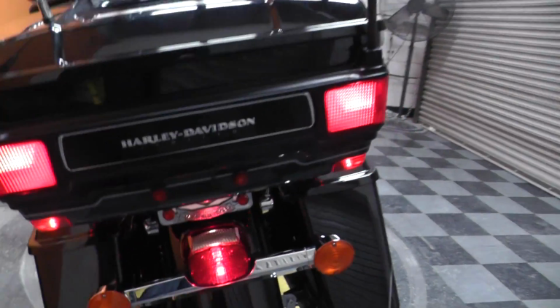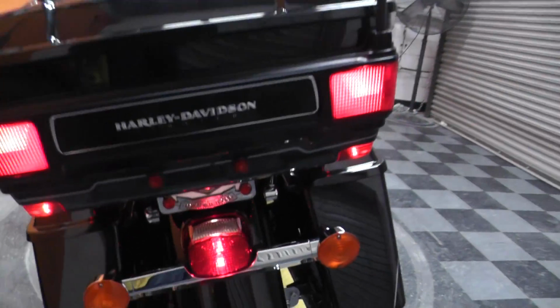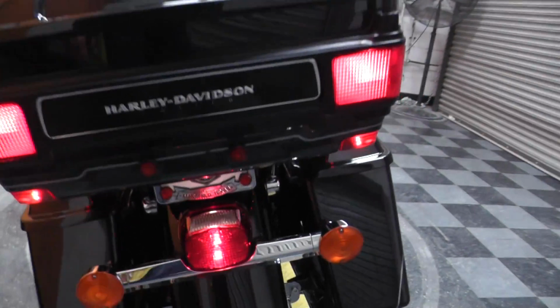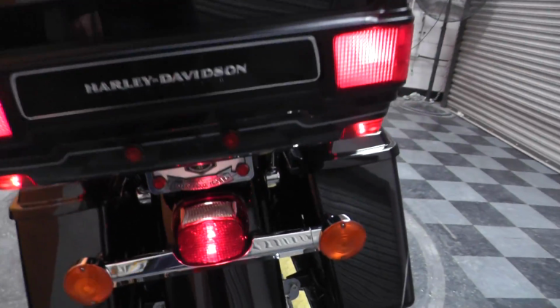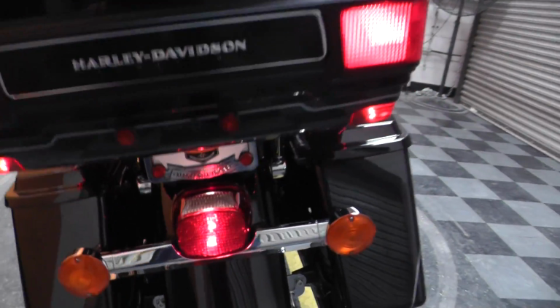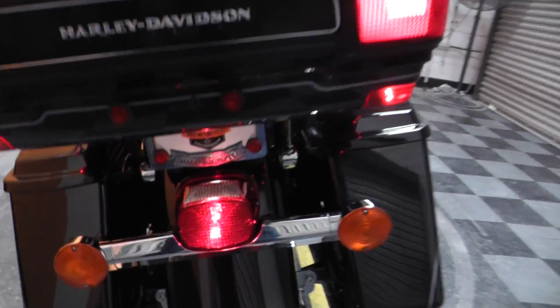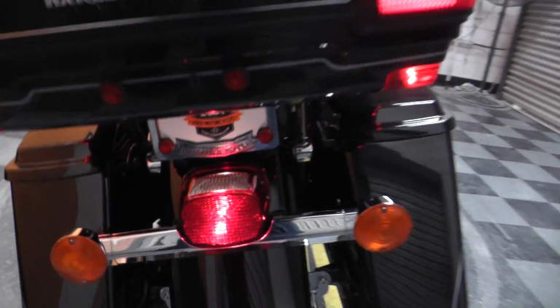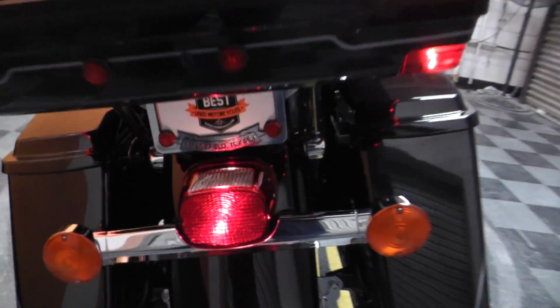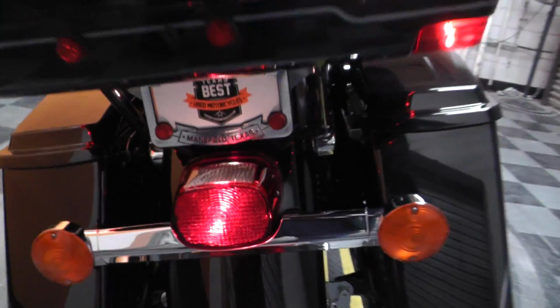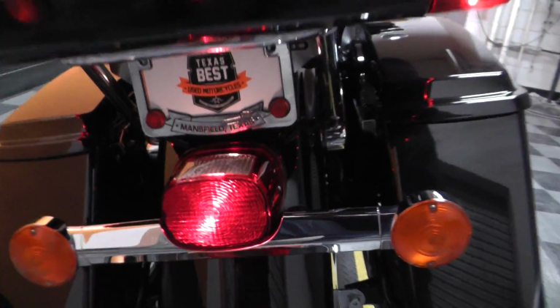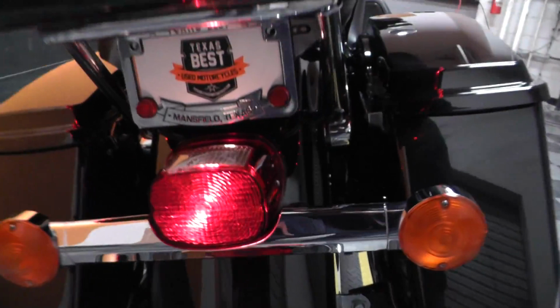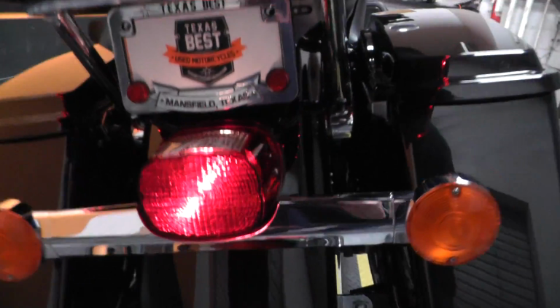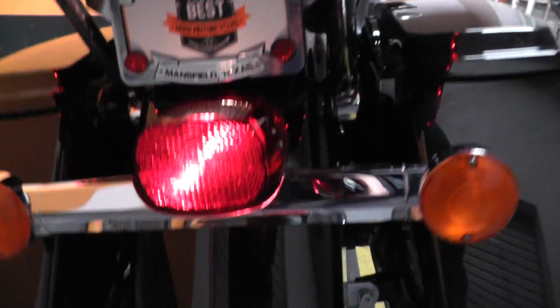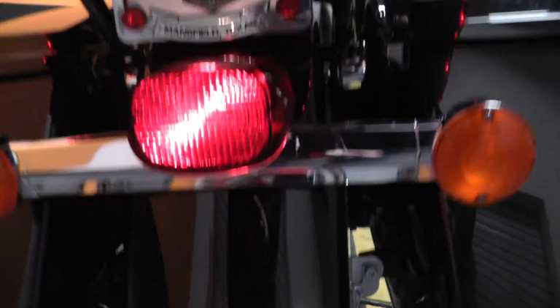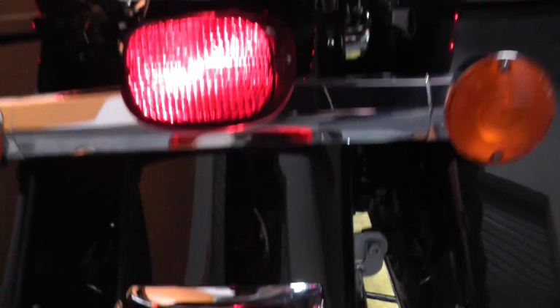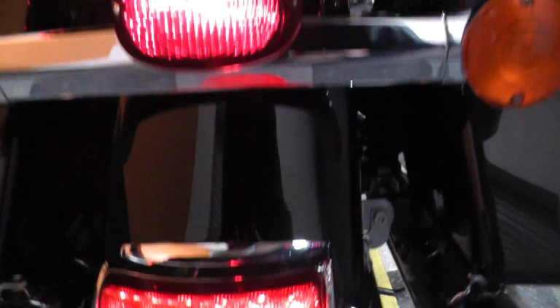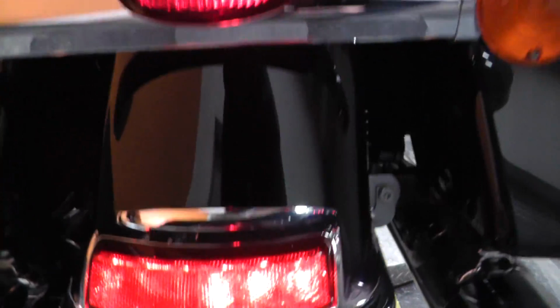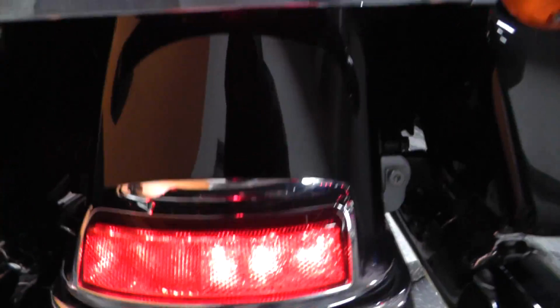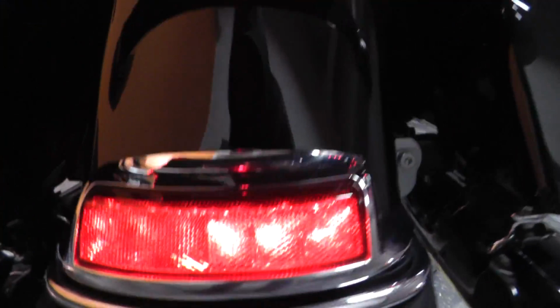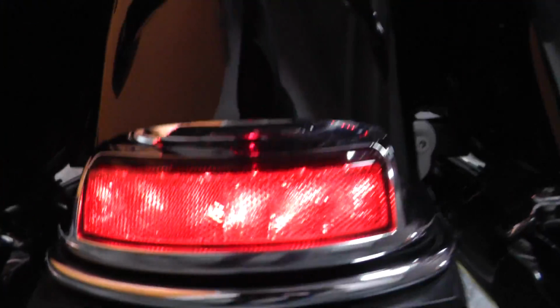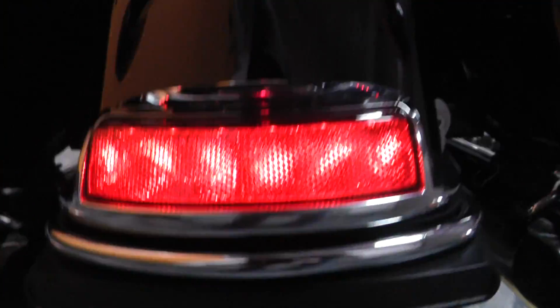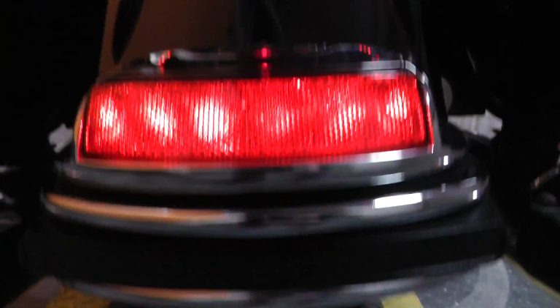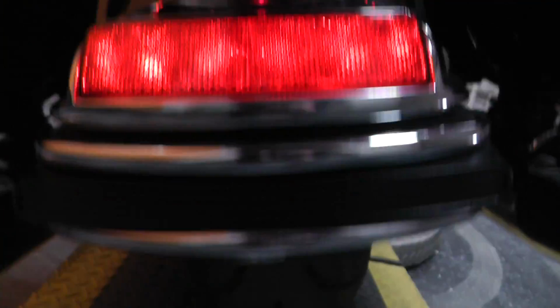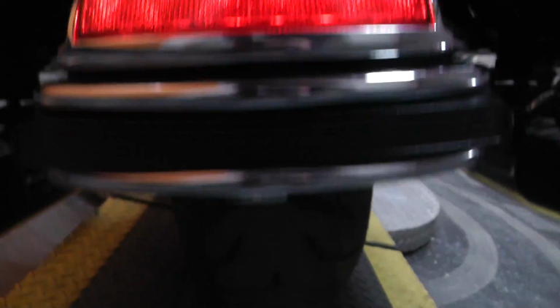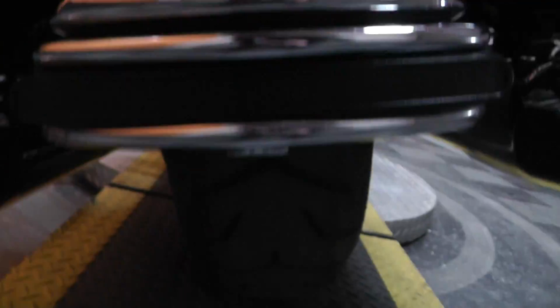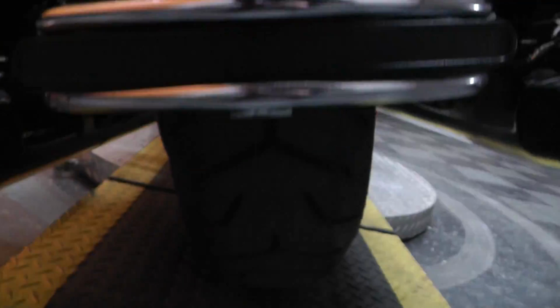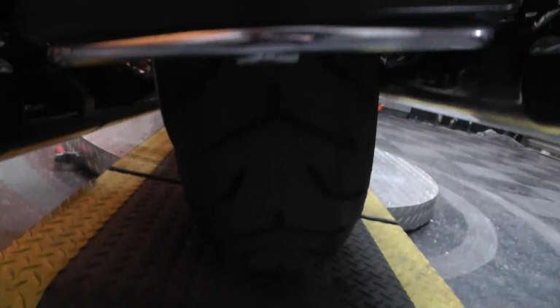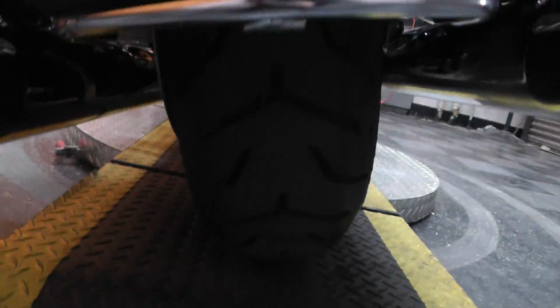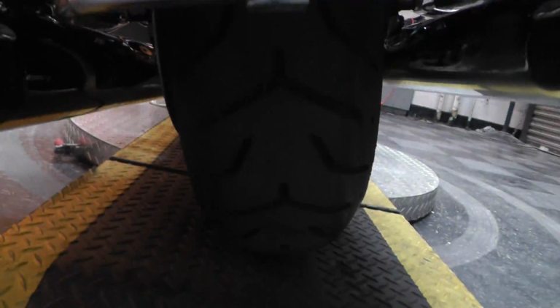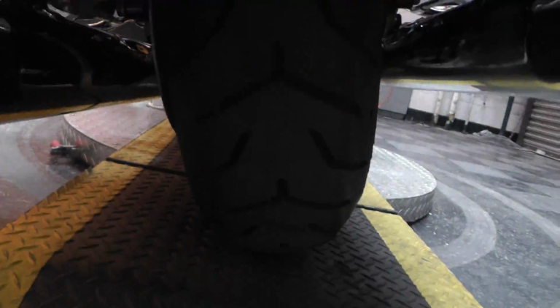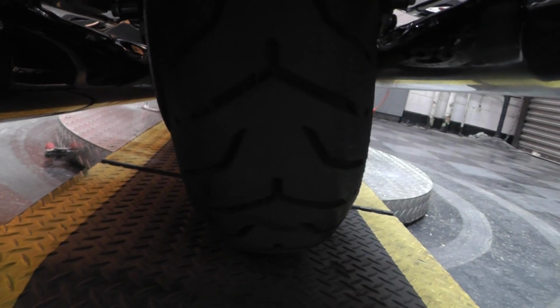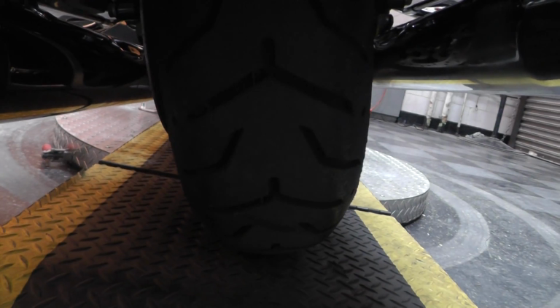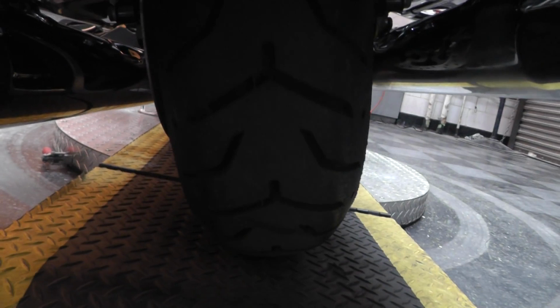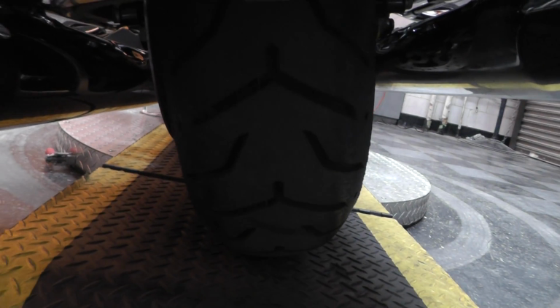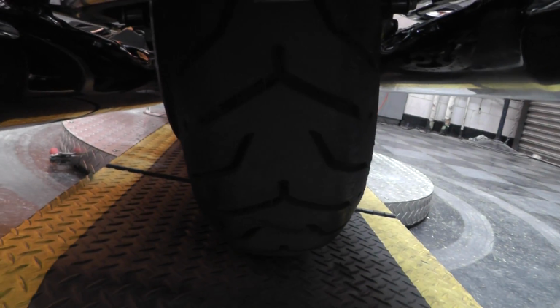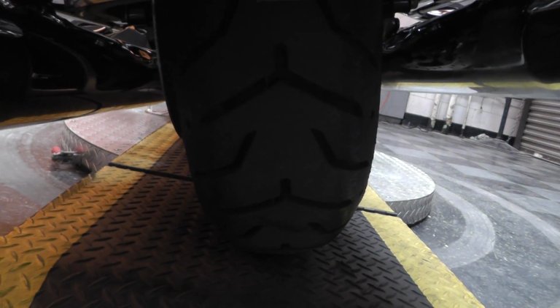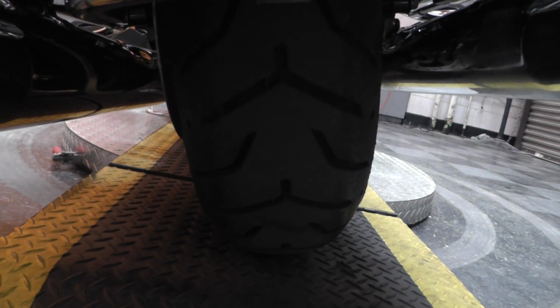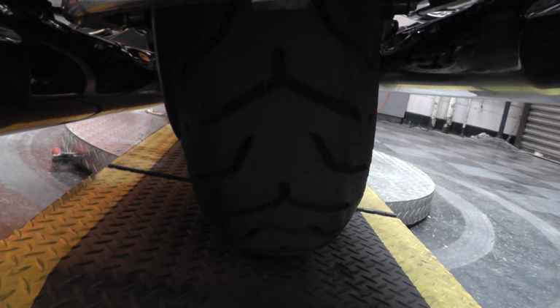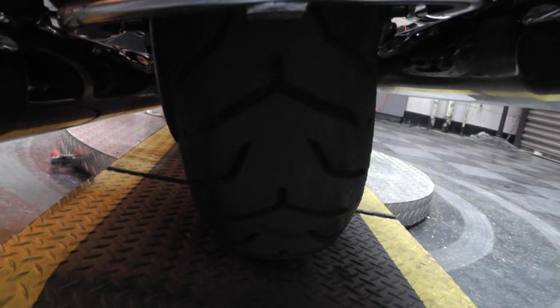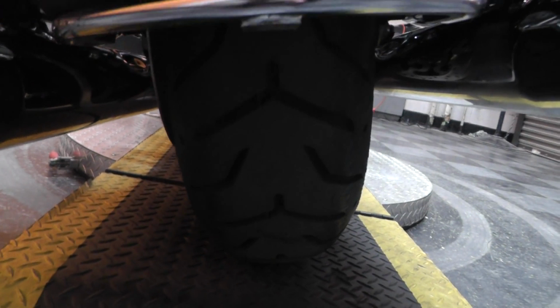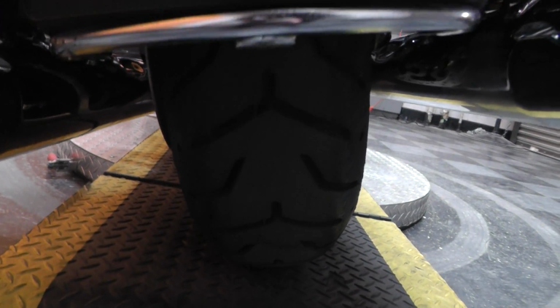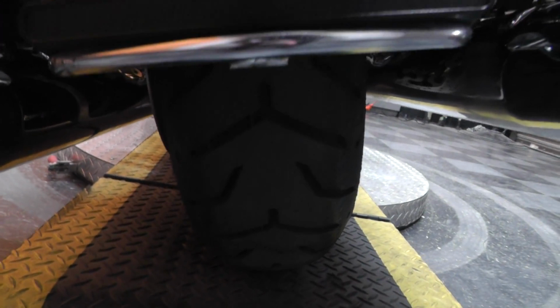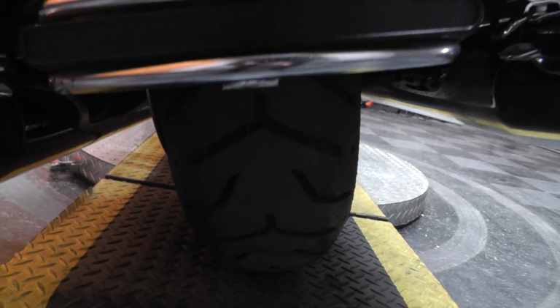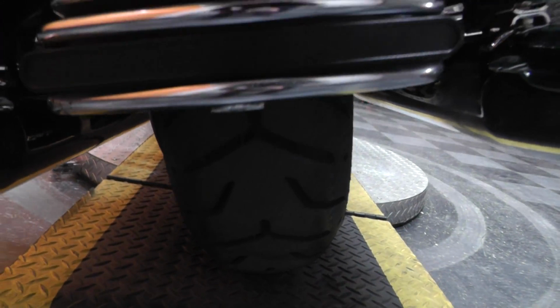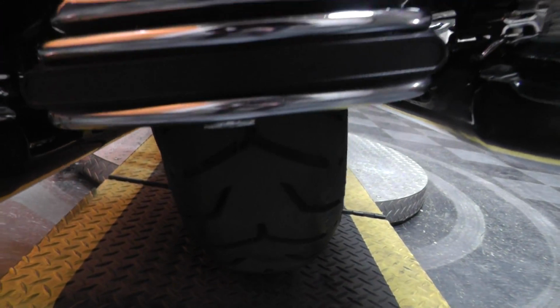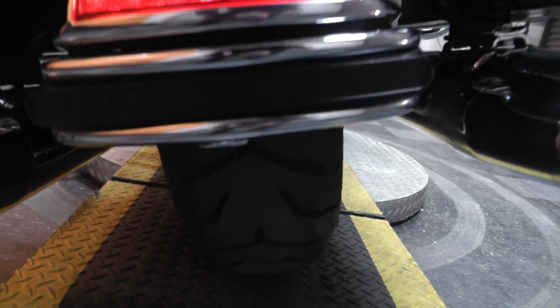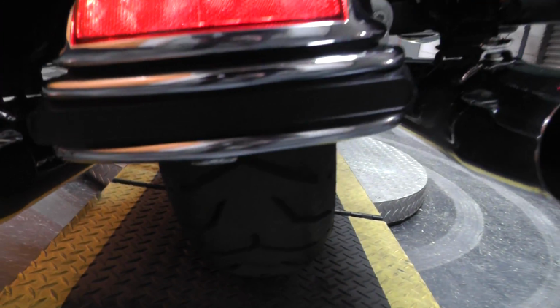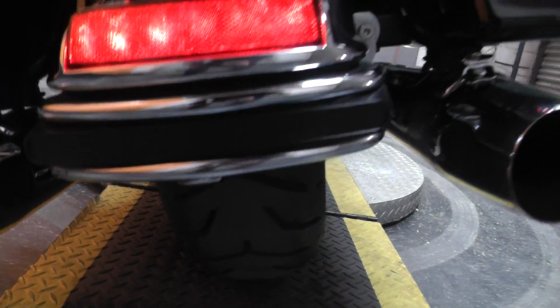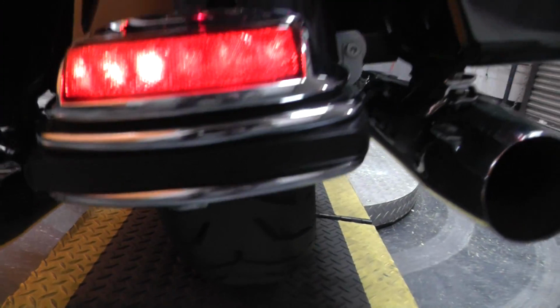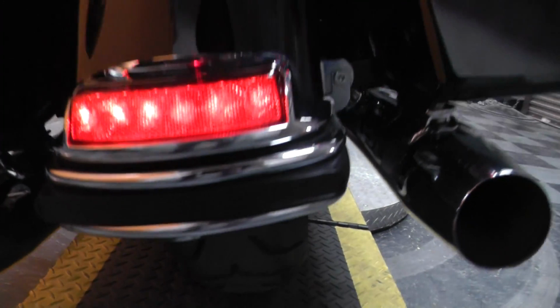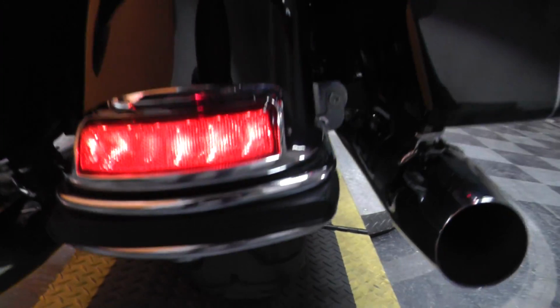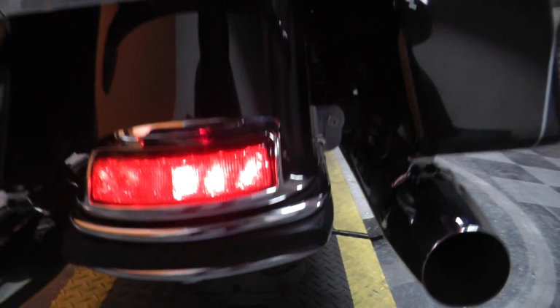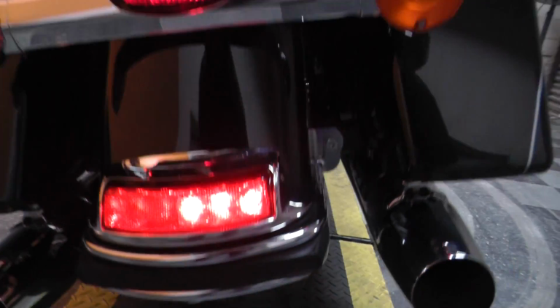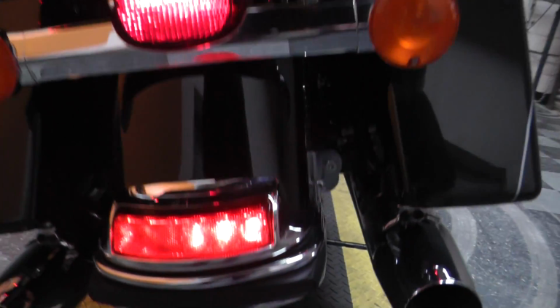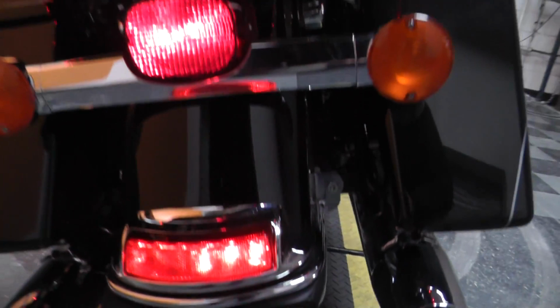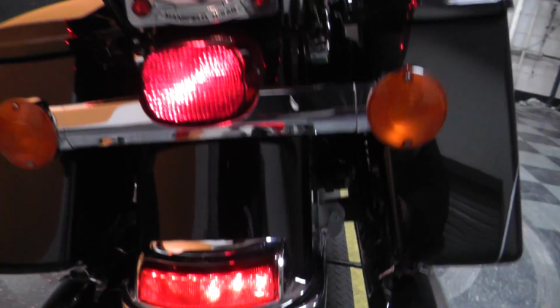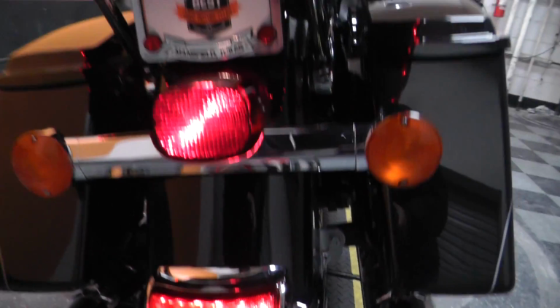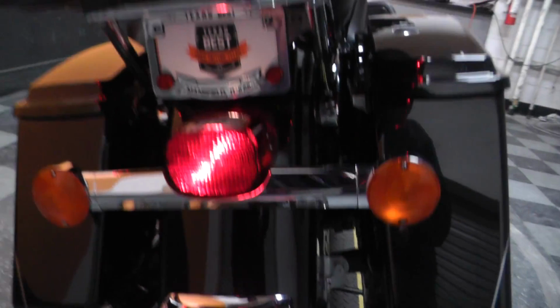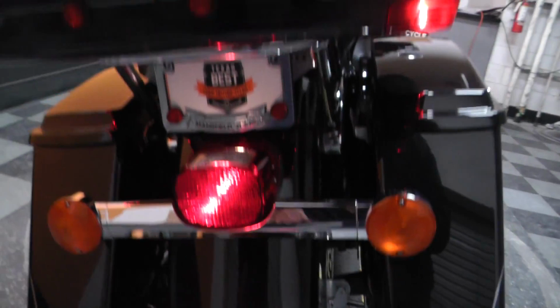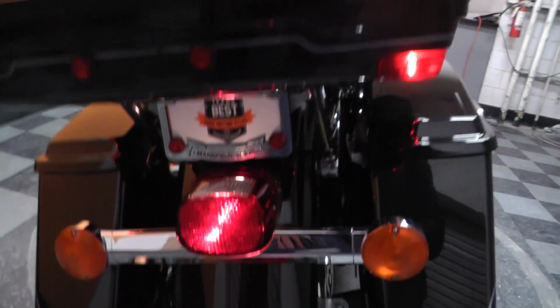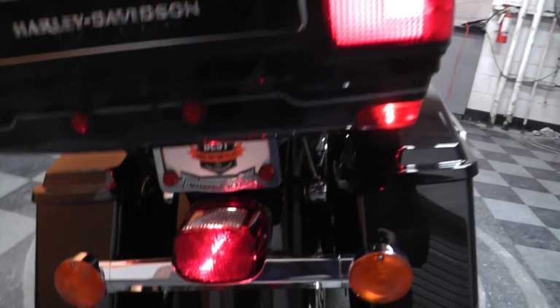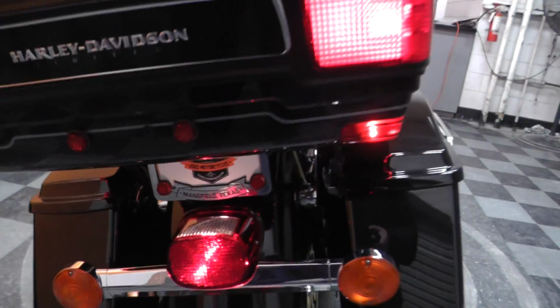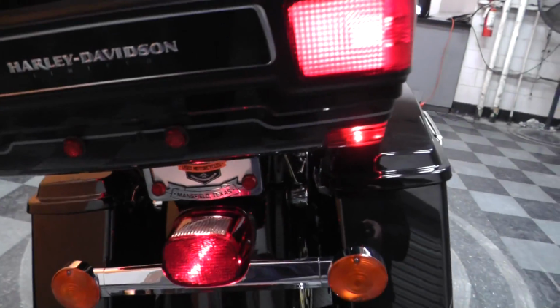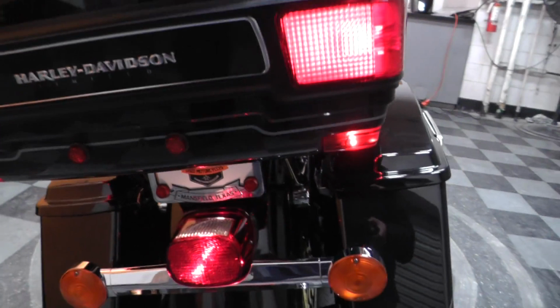Show you that rear tire here. Dunlop 407 on the rear.